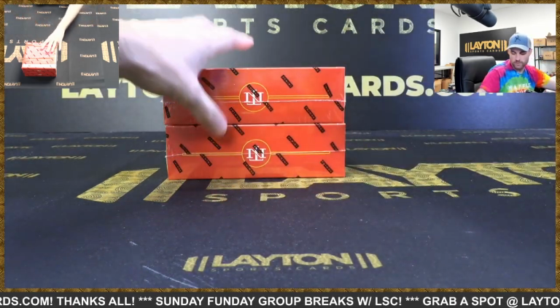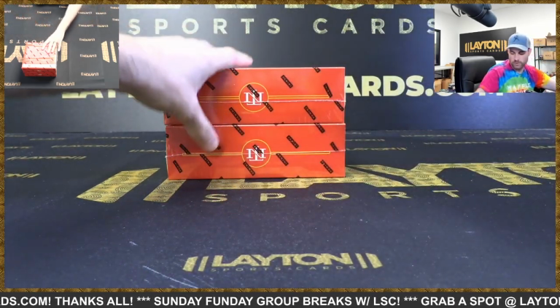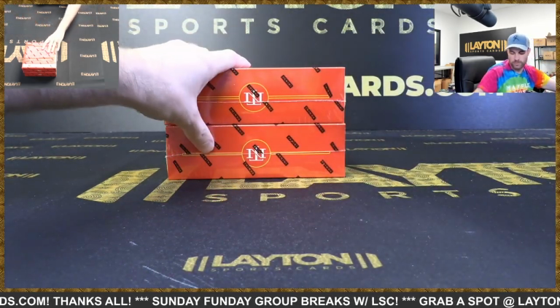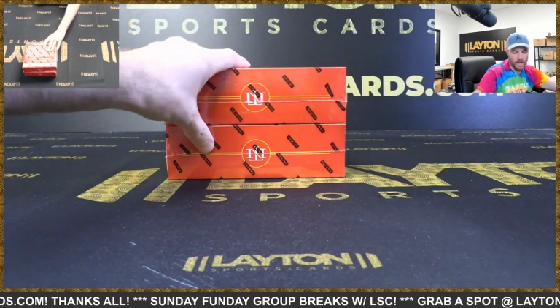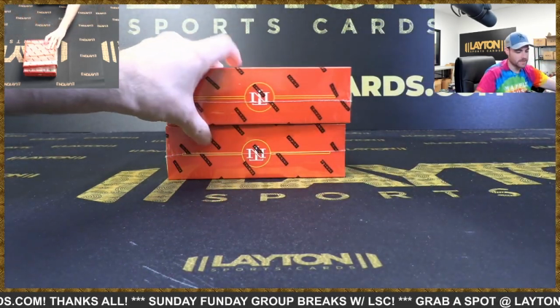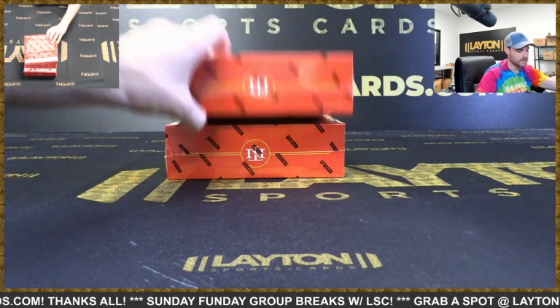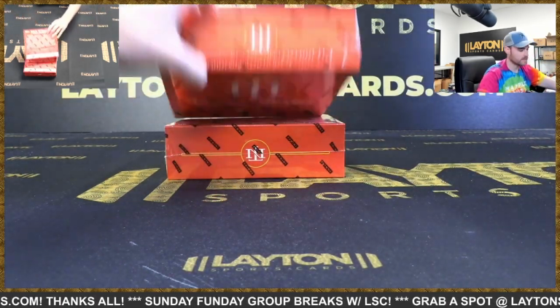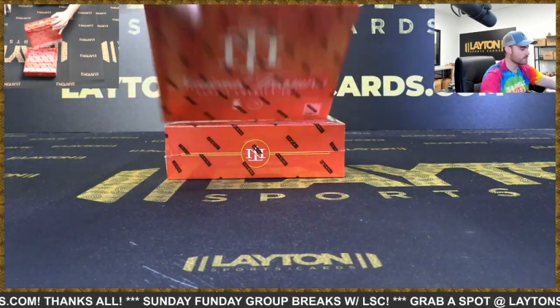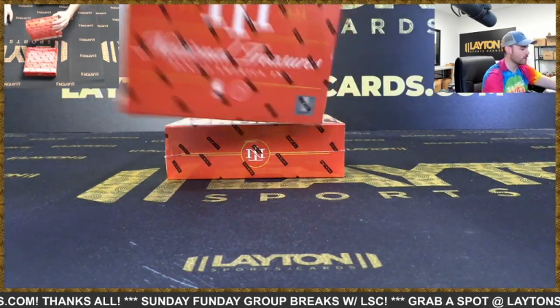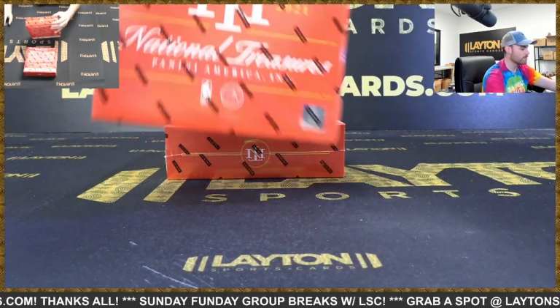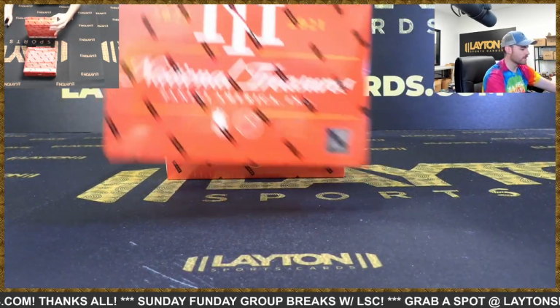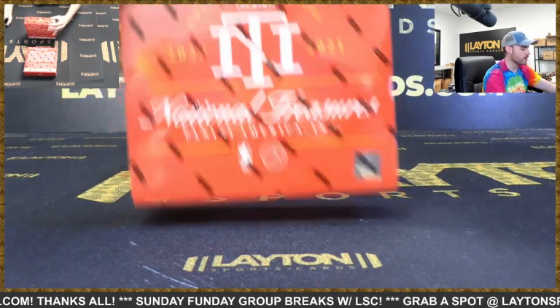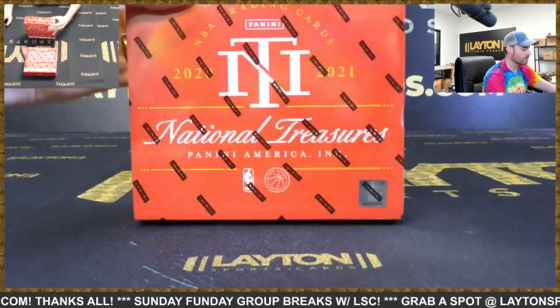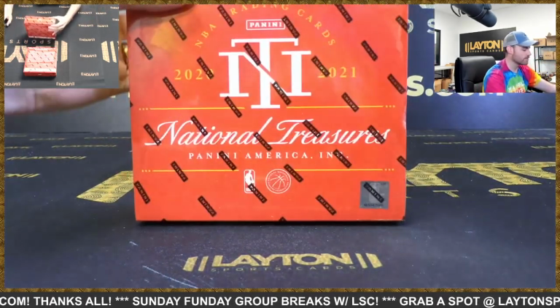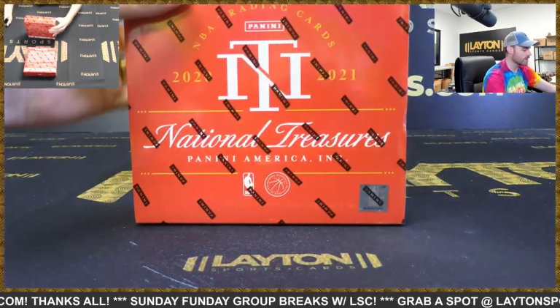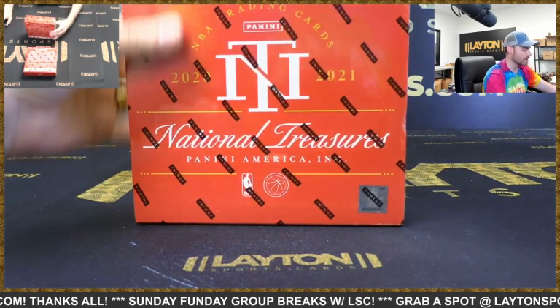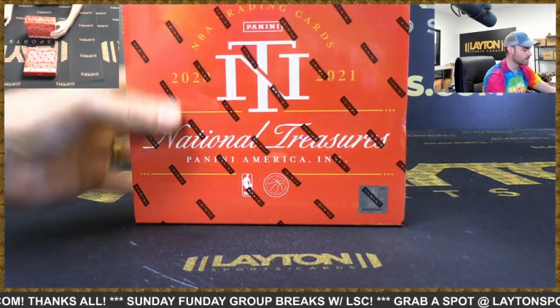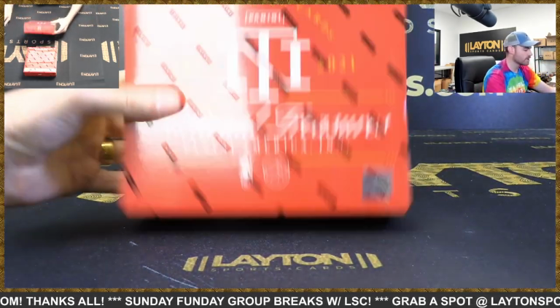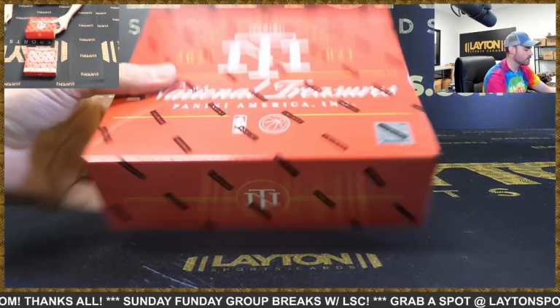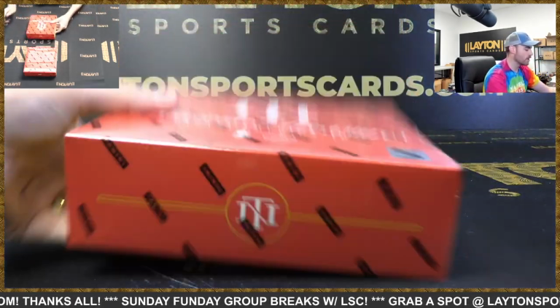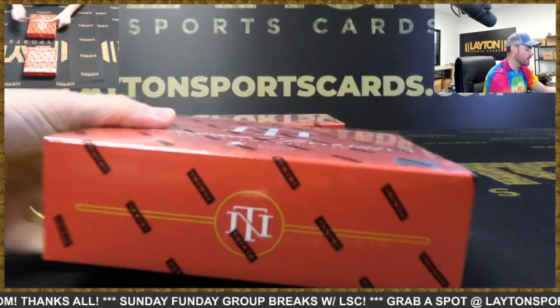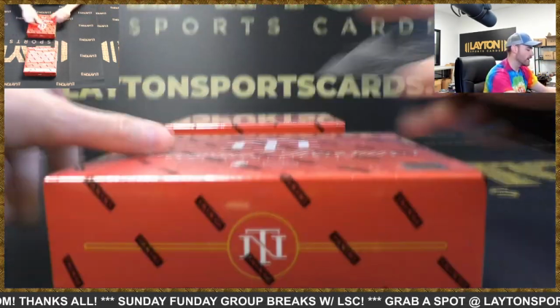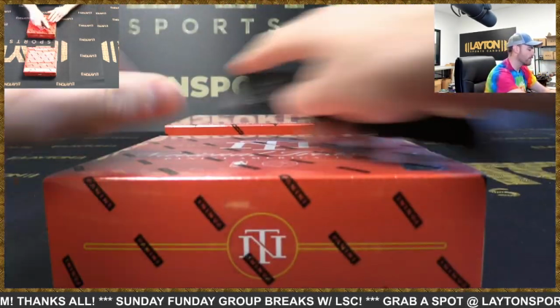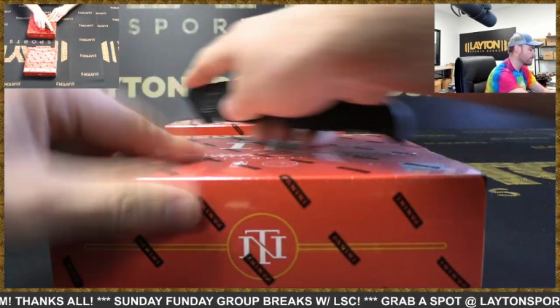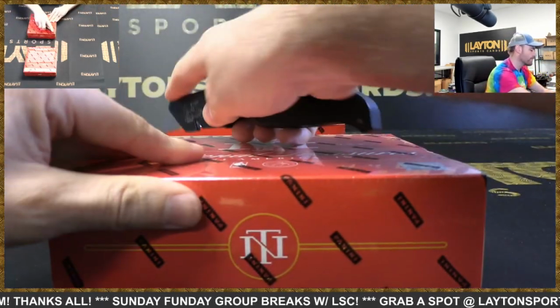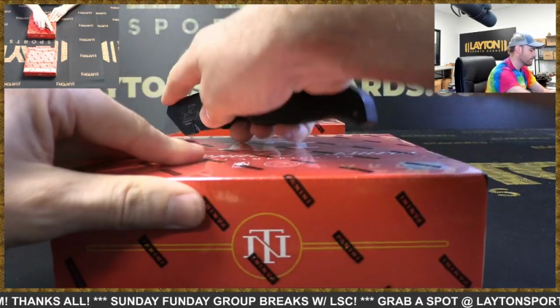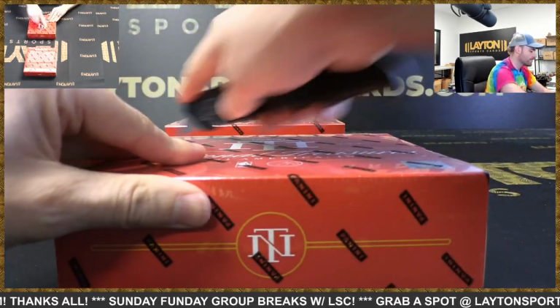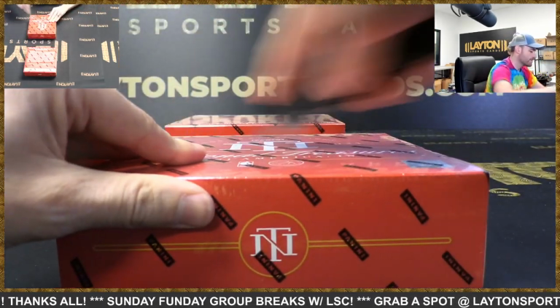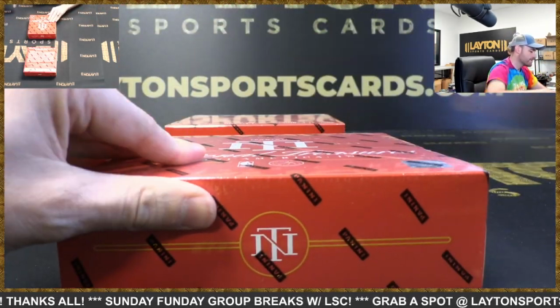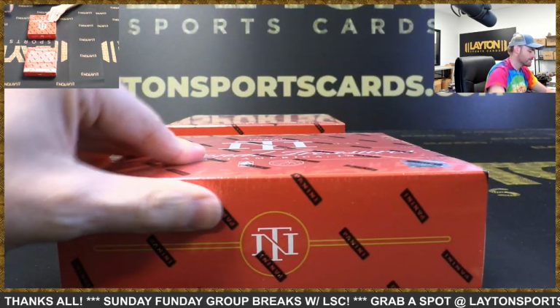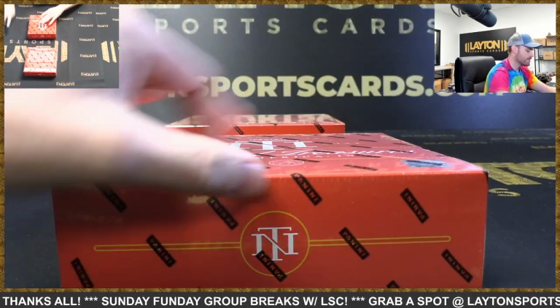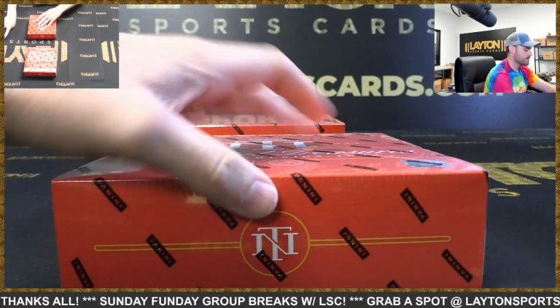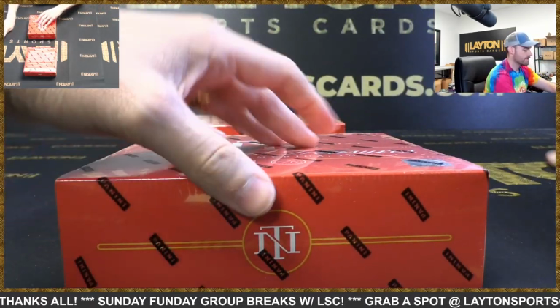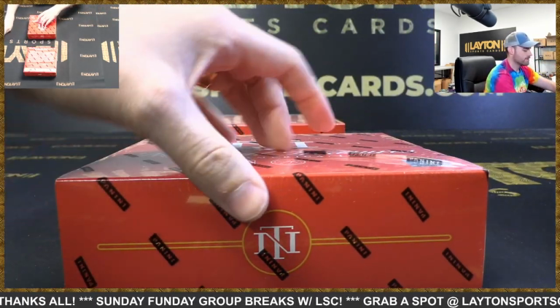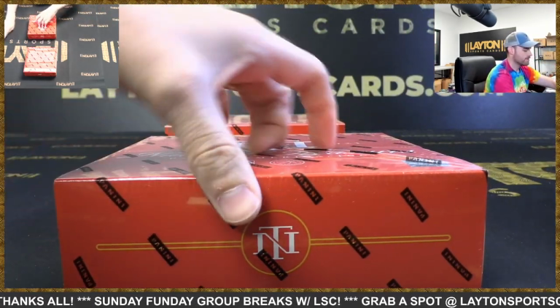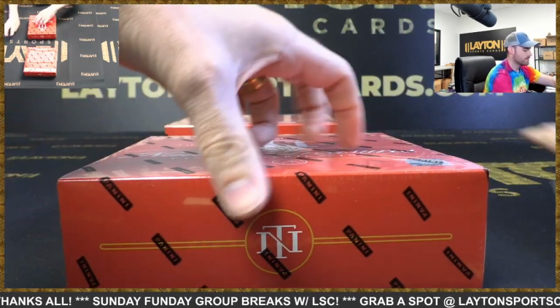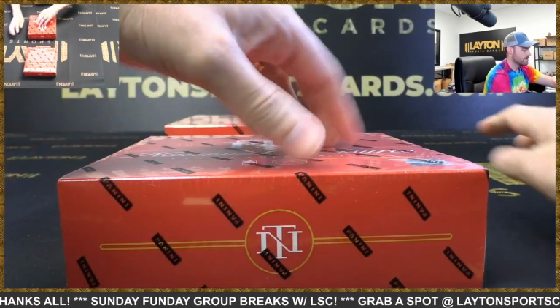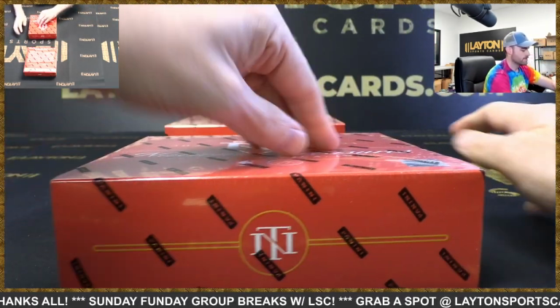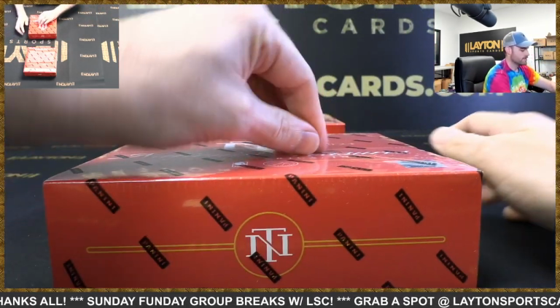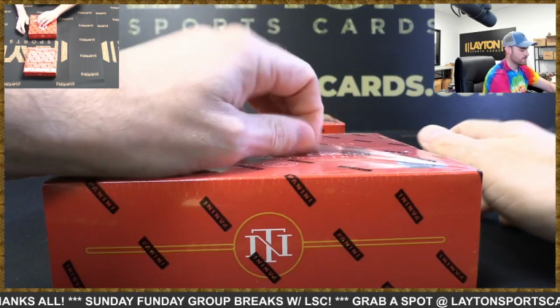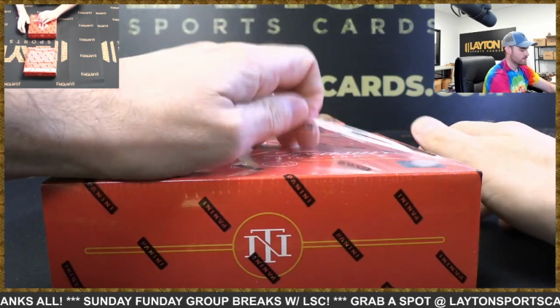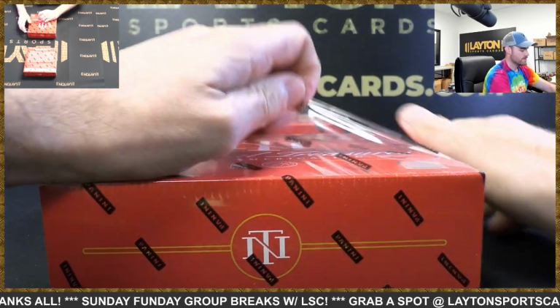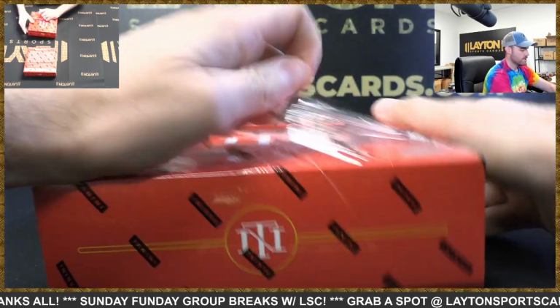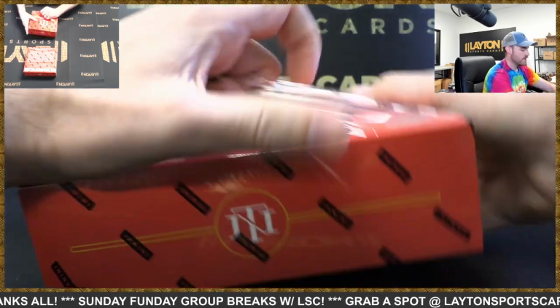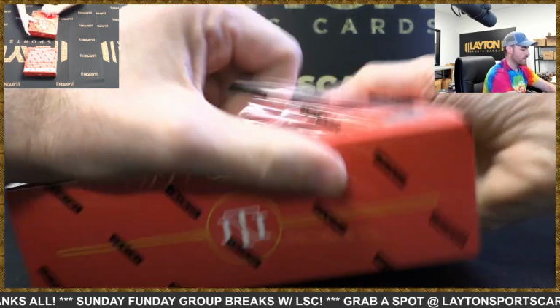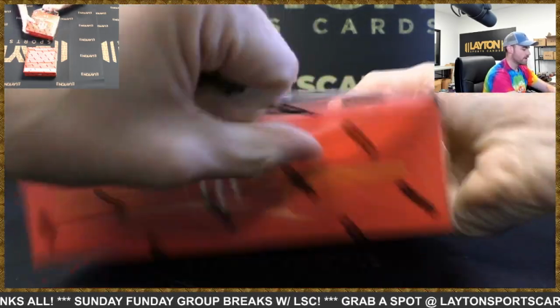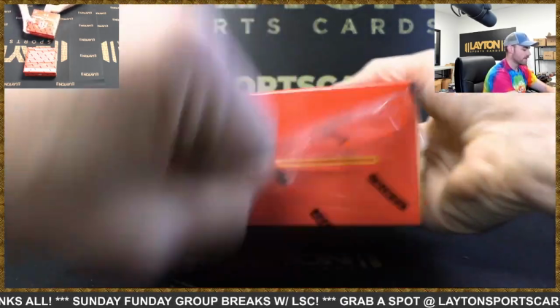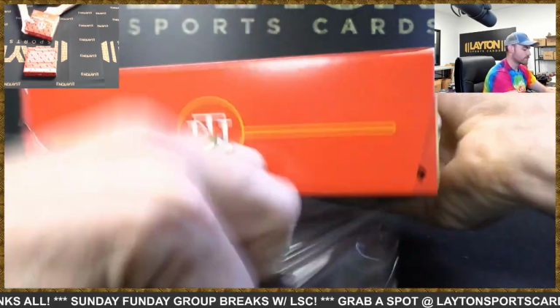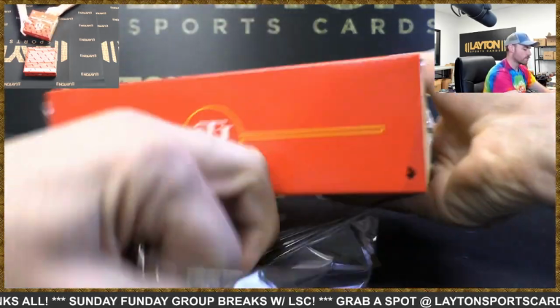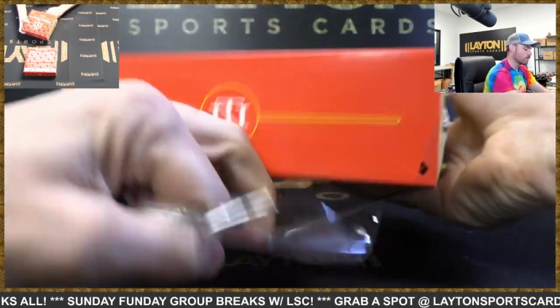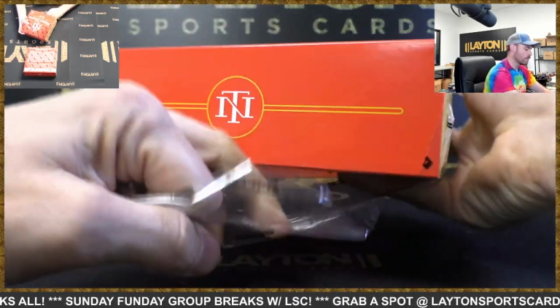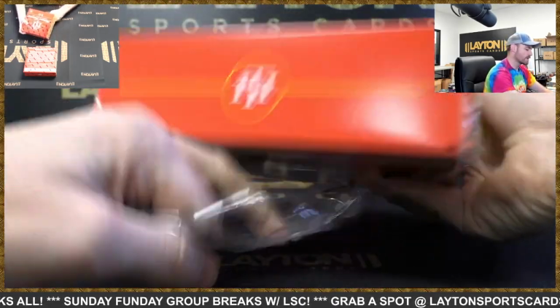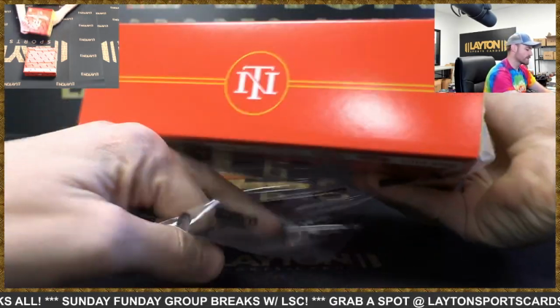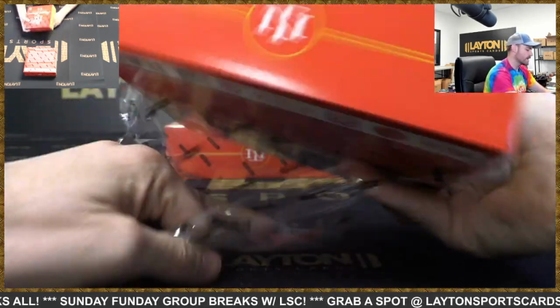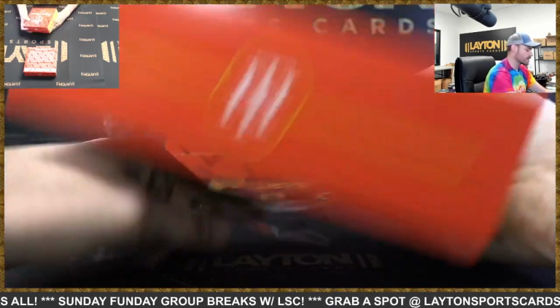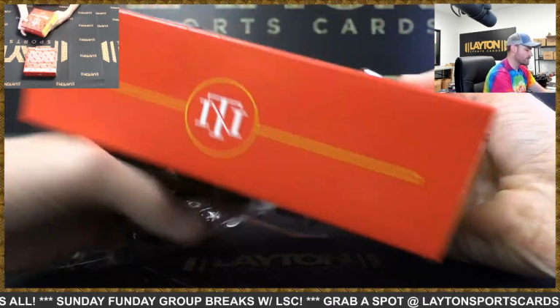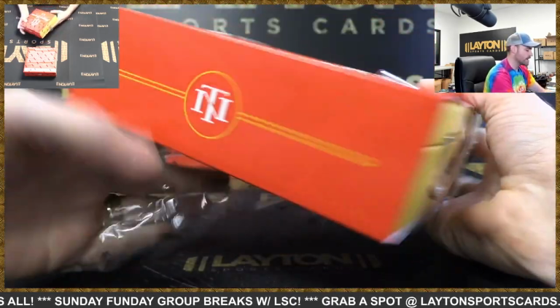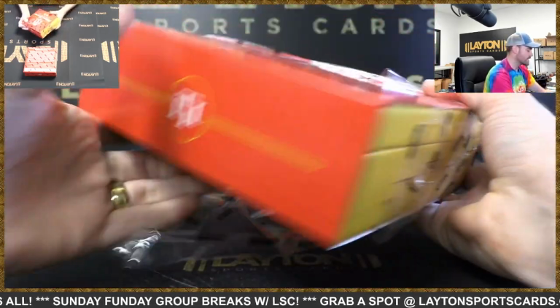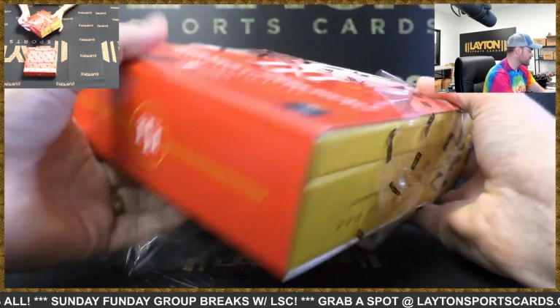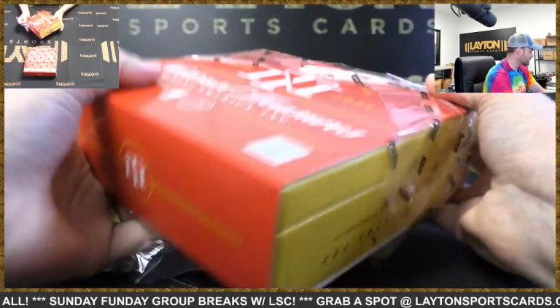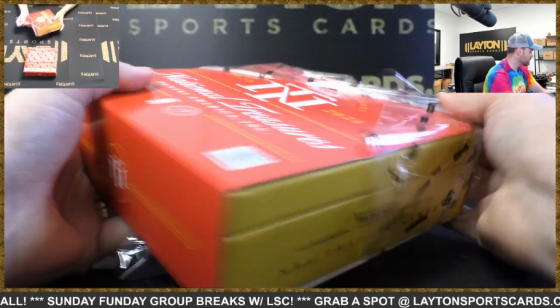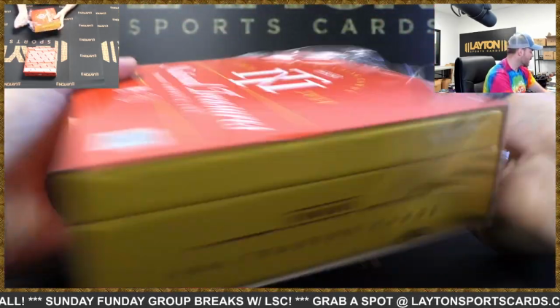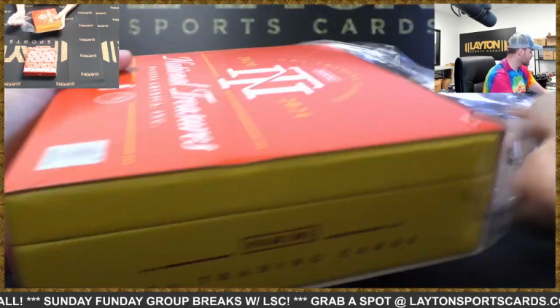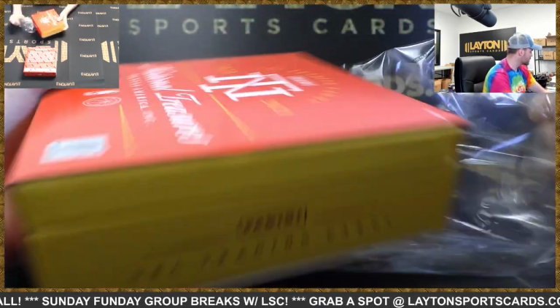Two more boxes. Come on, big RPA, come on now. That nice one-of-one McDaniels Patch — that was a good box.